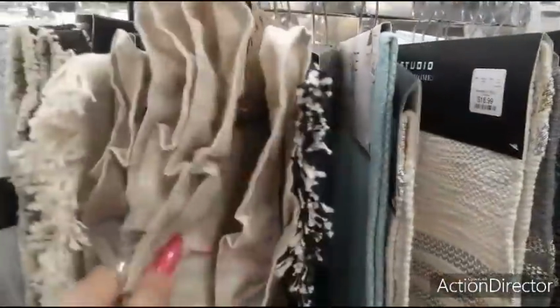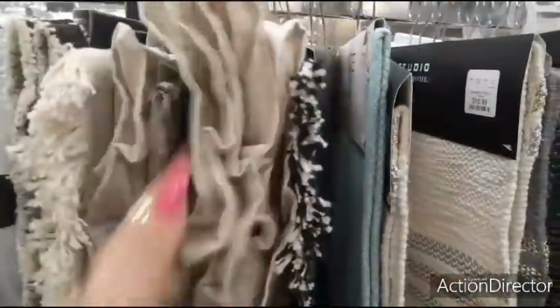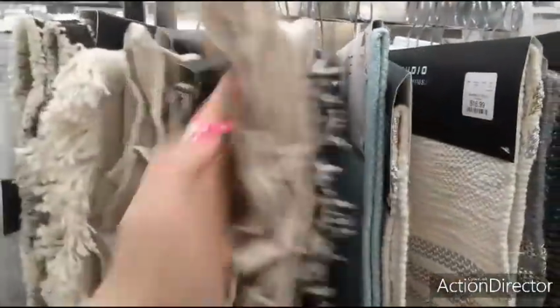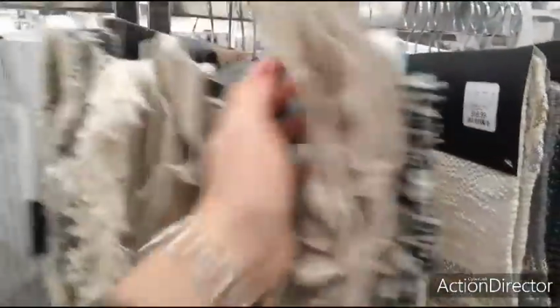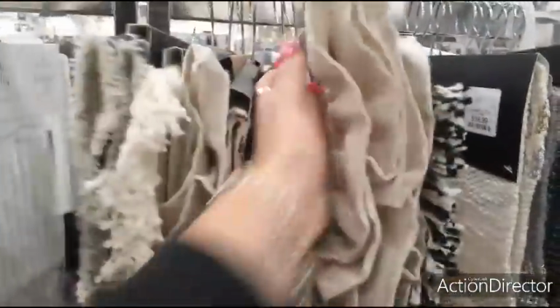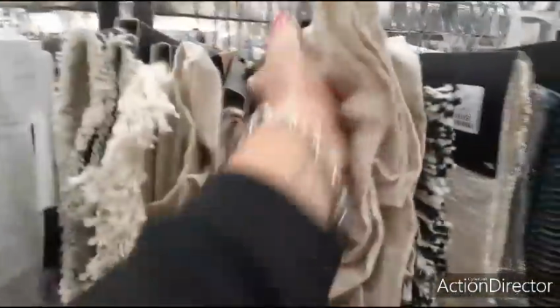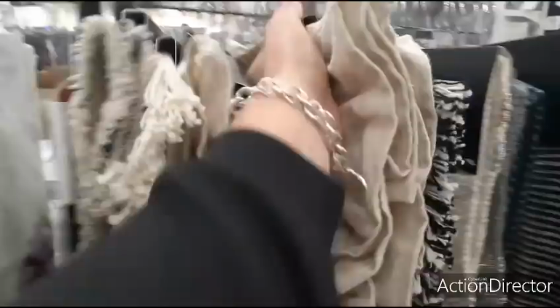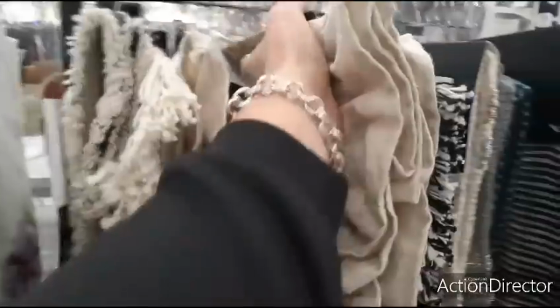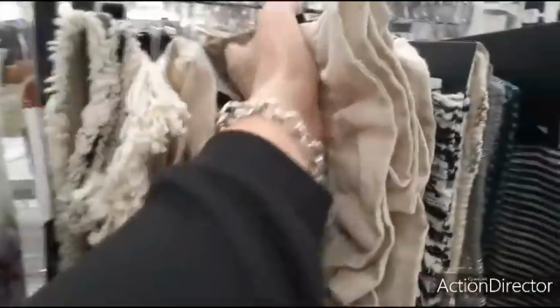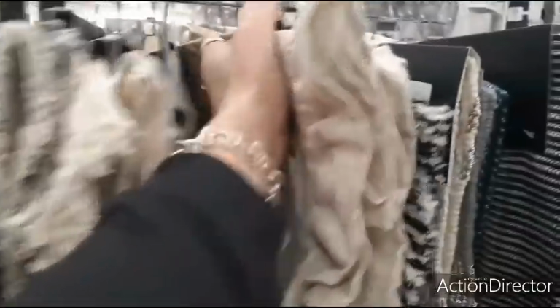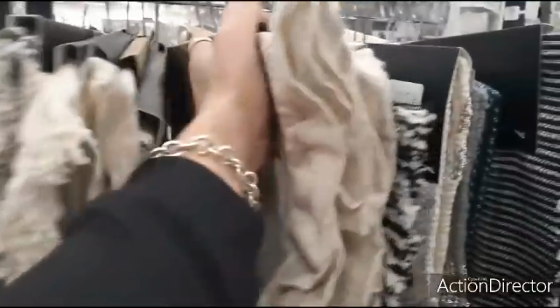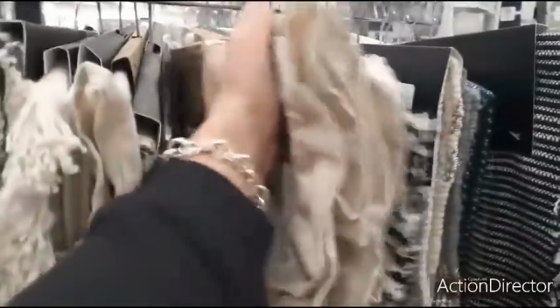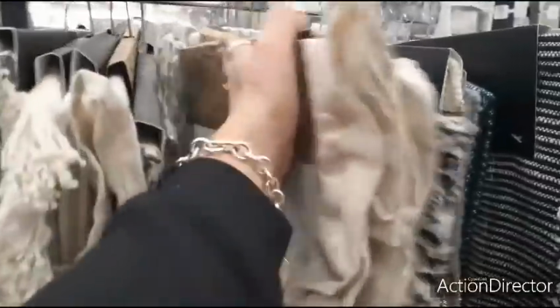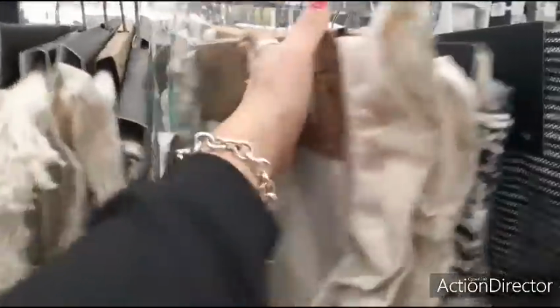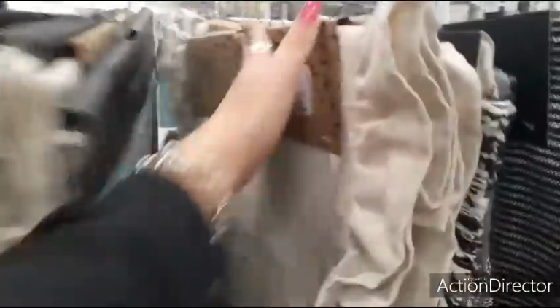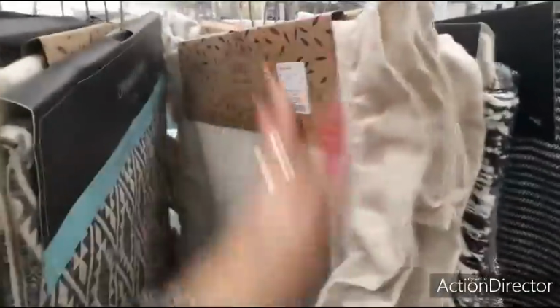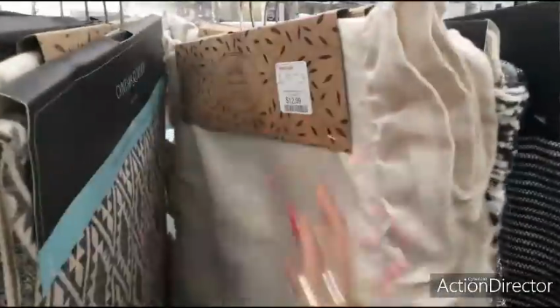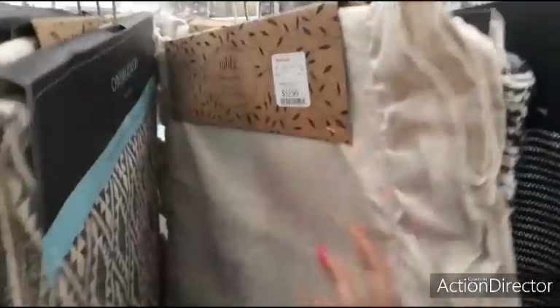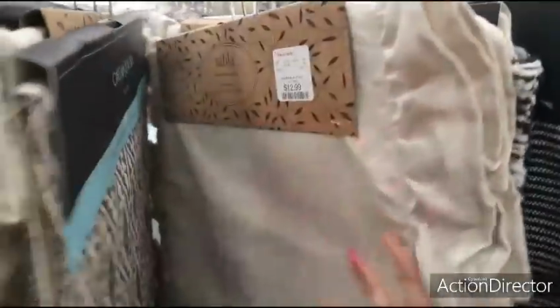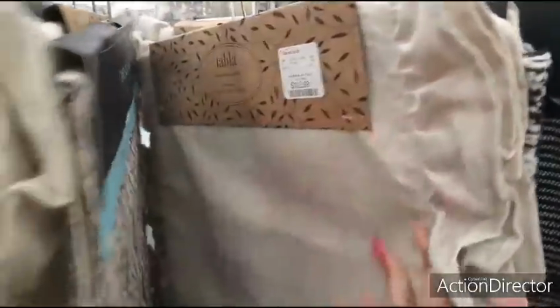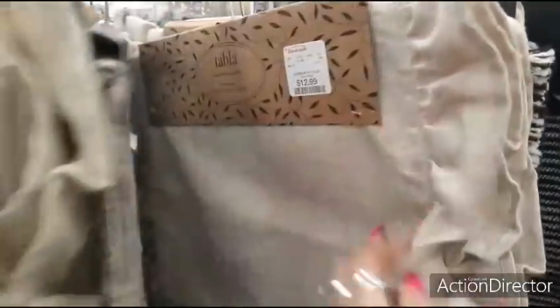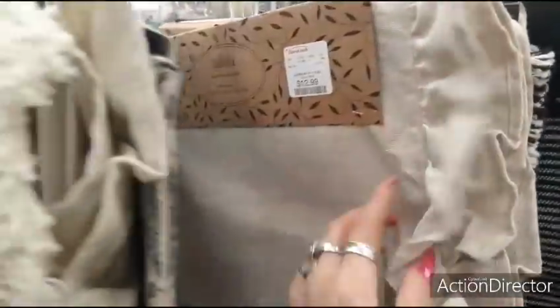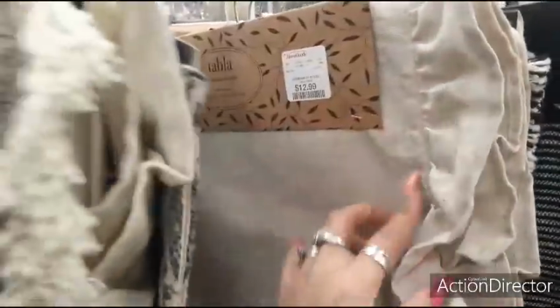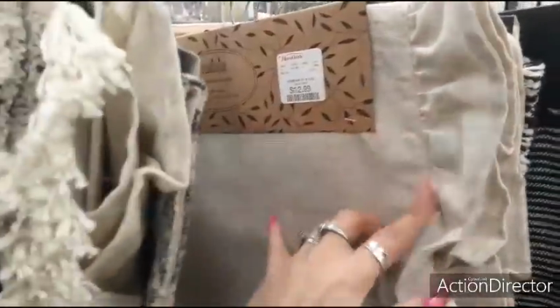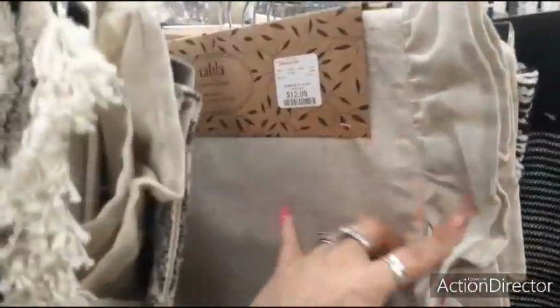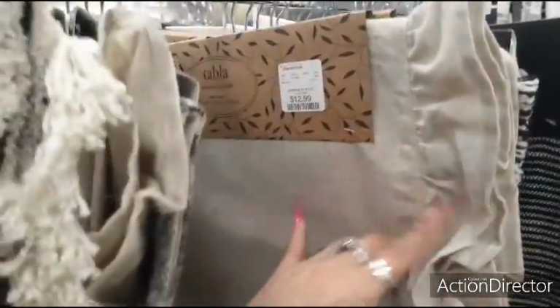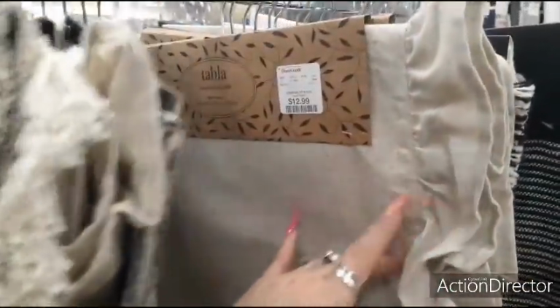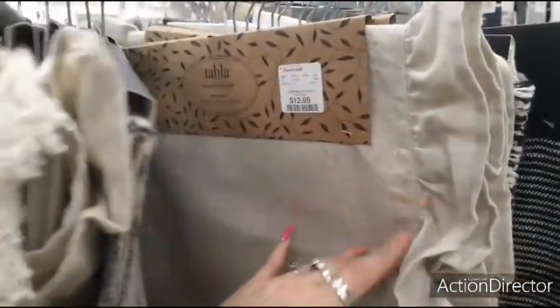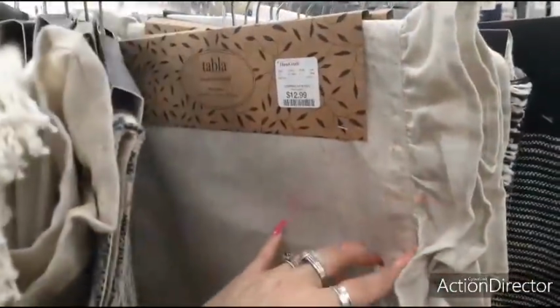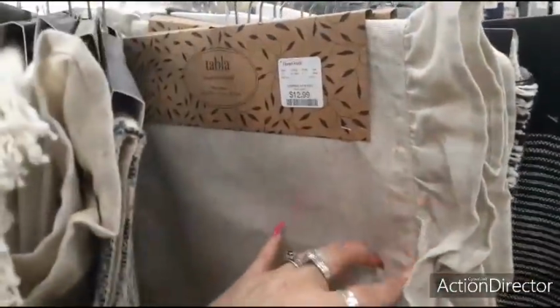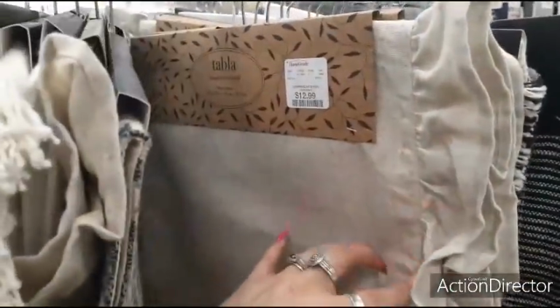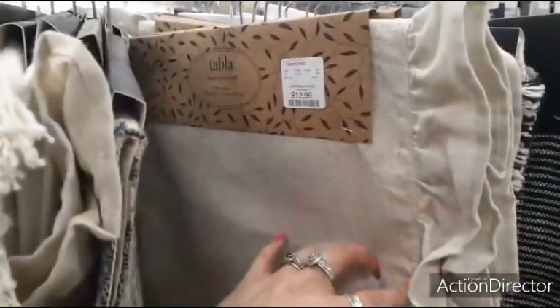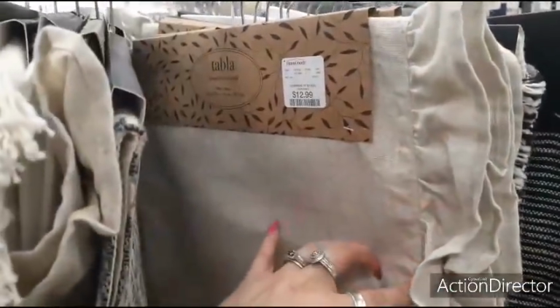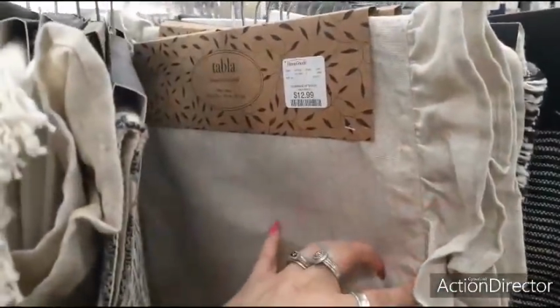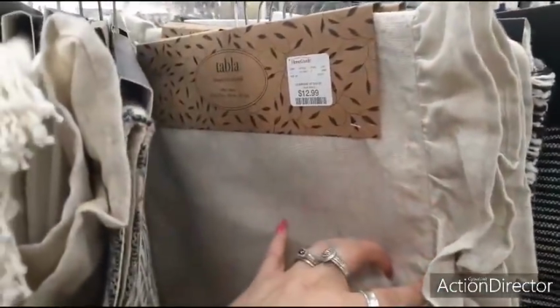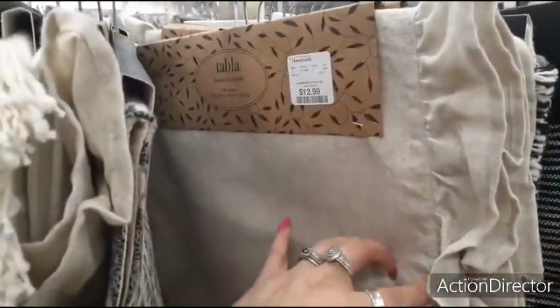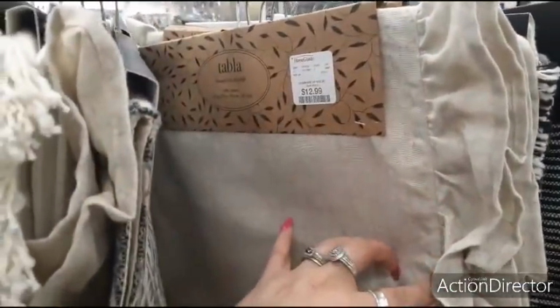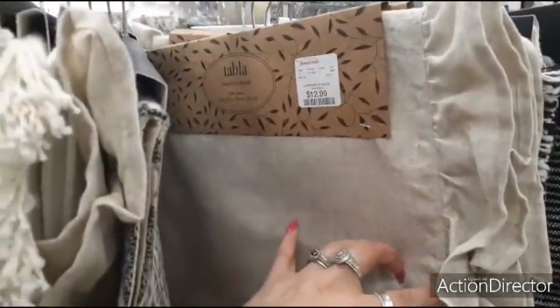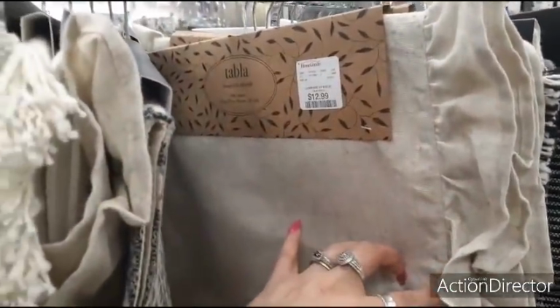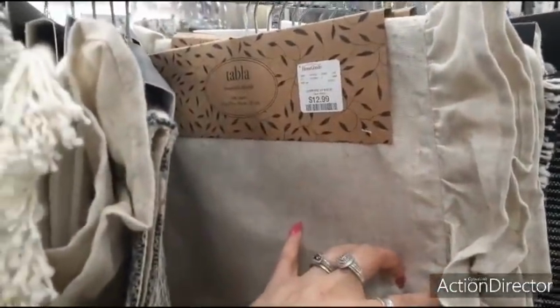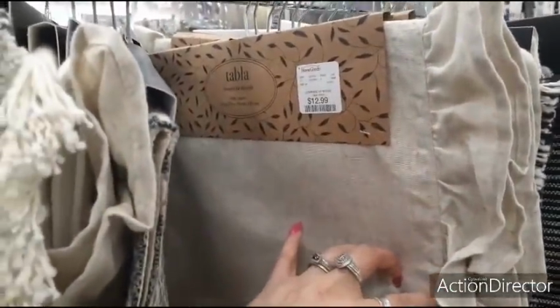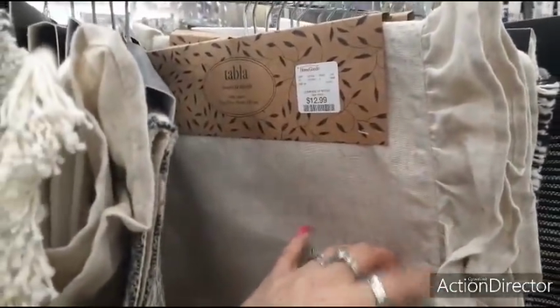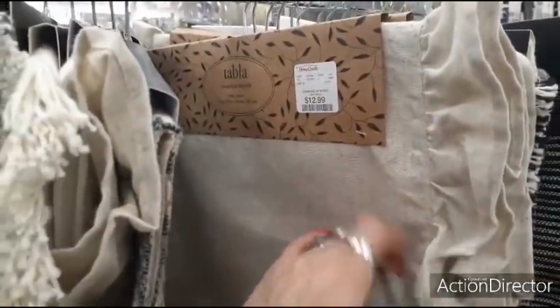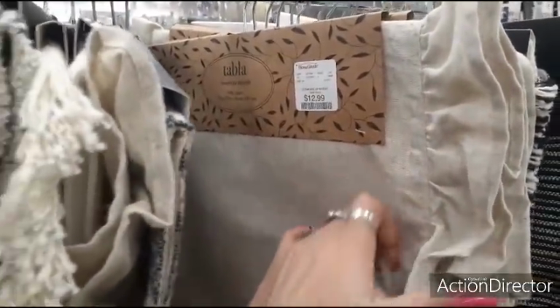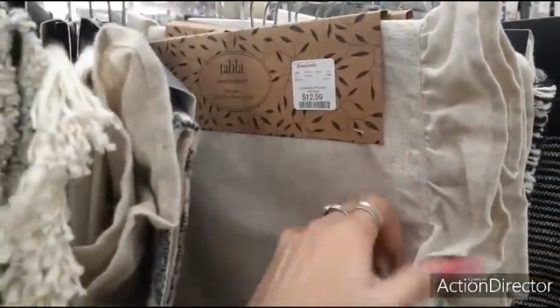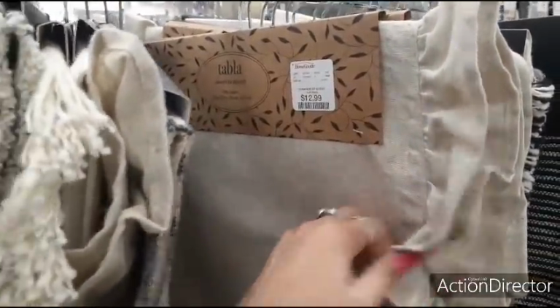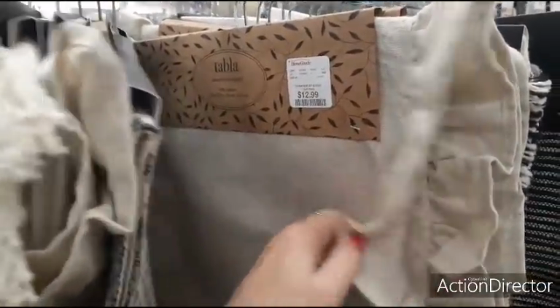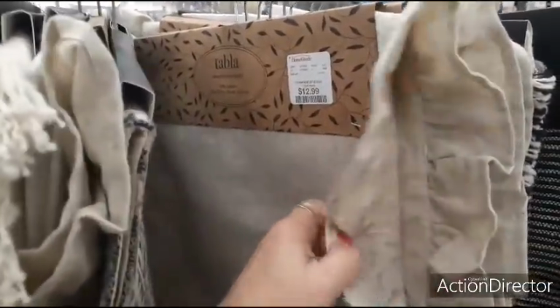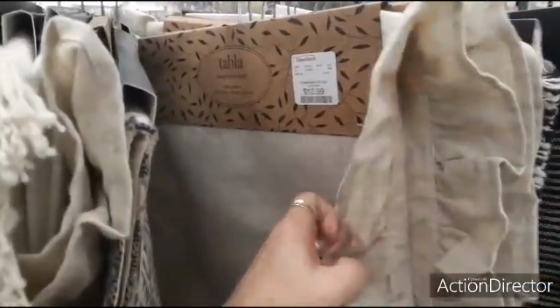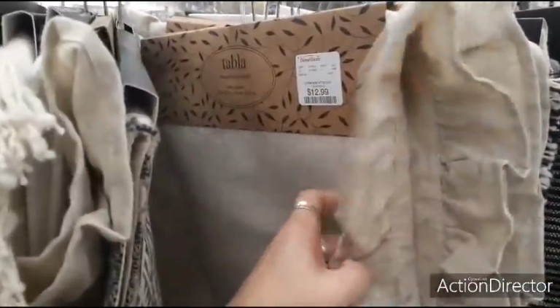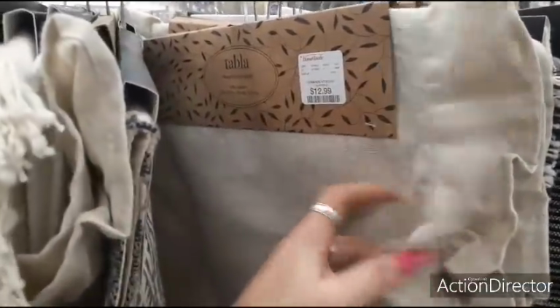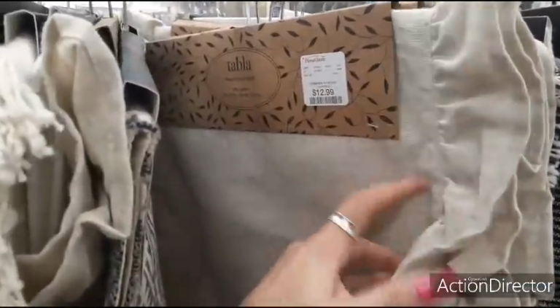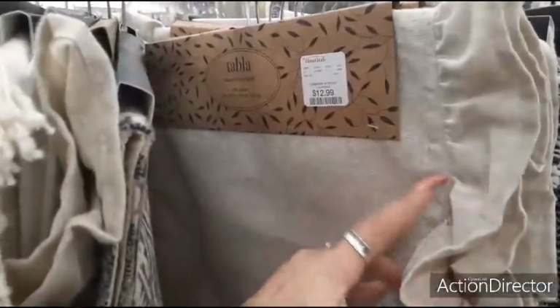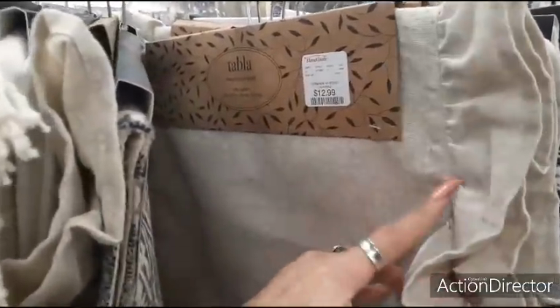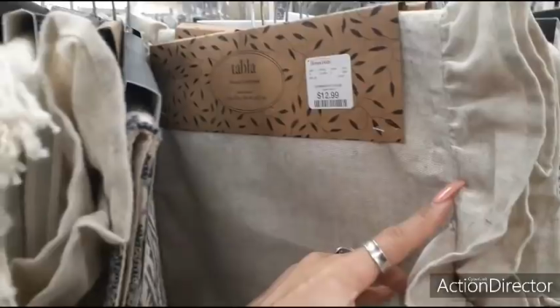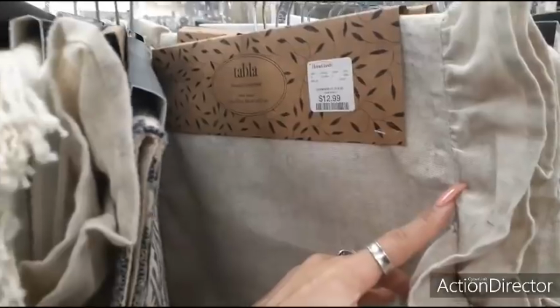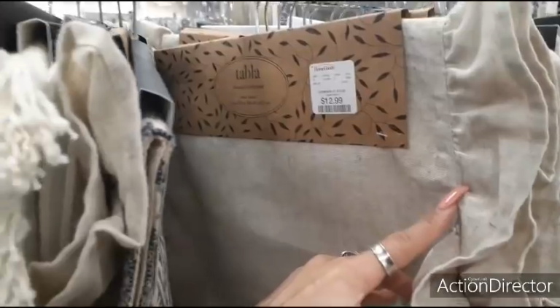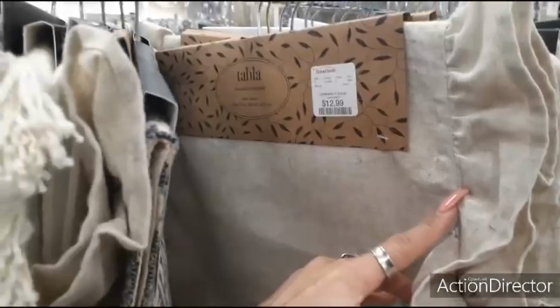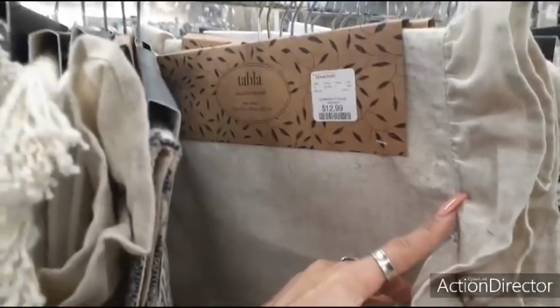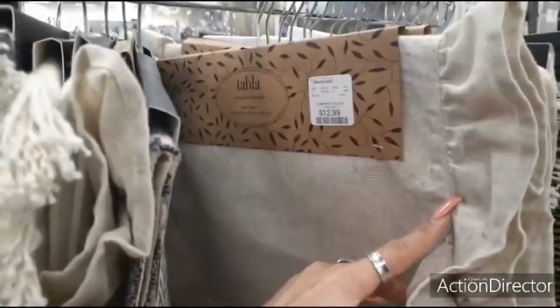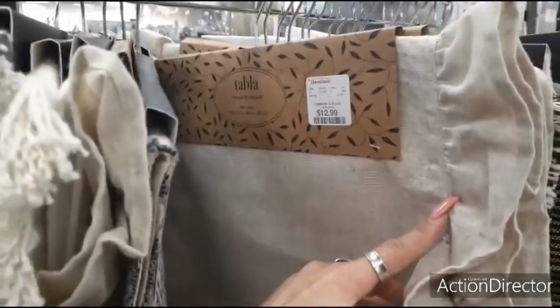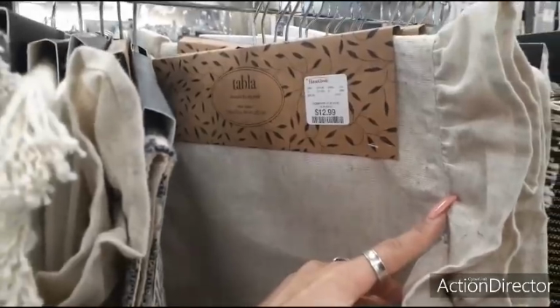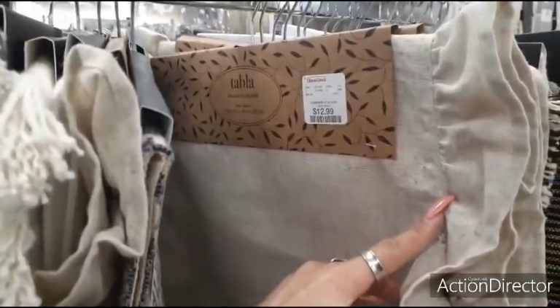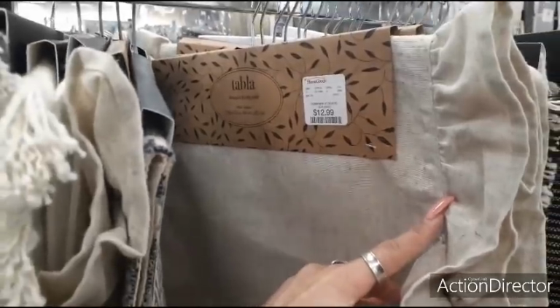This is actually cute — it's just a lace linen runner. $12.99.